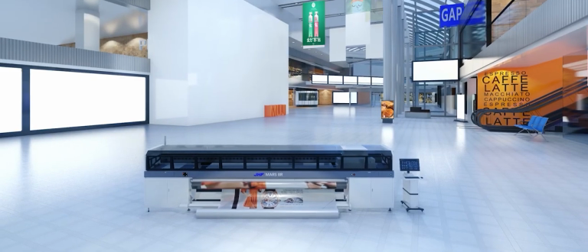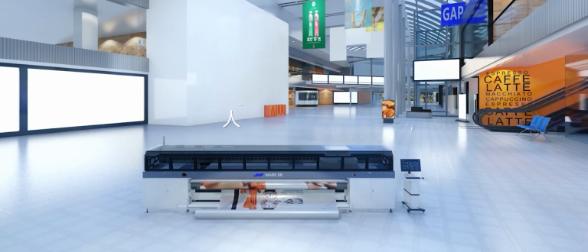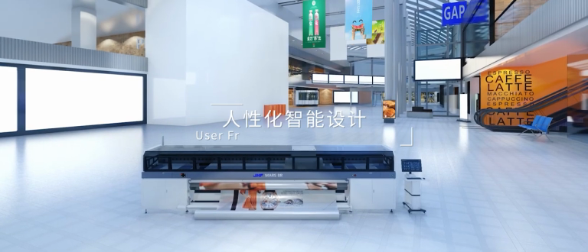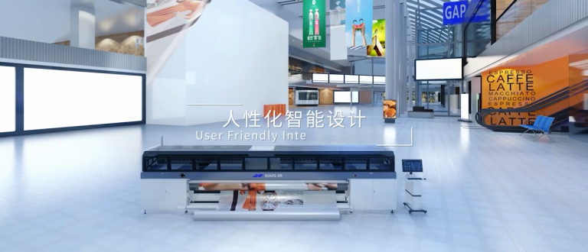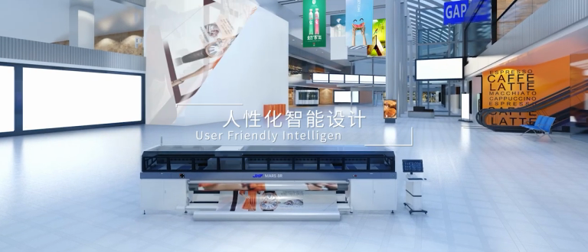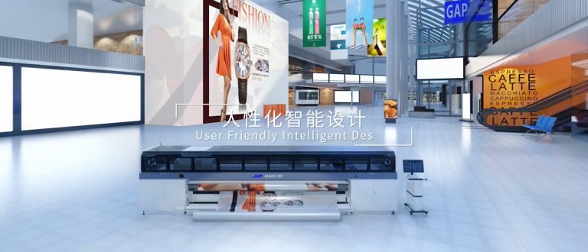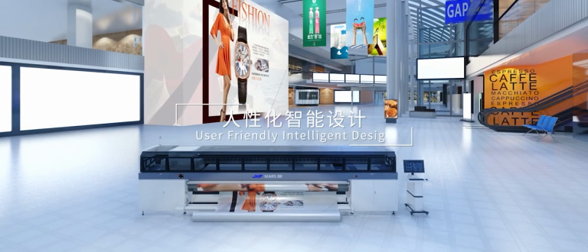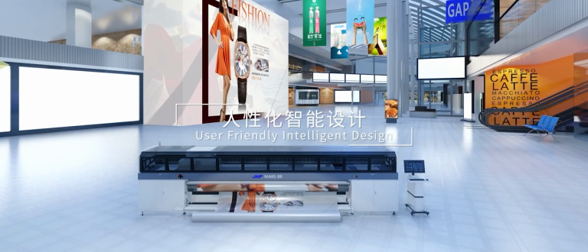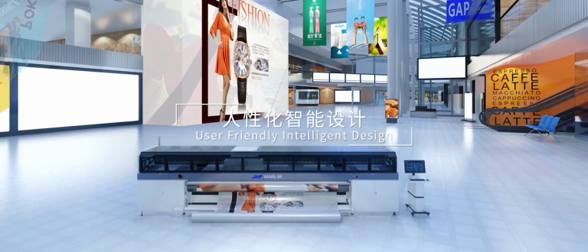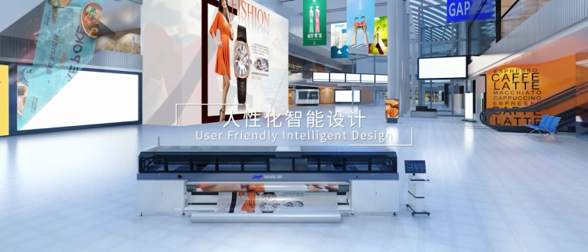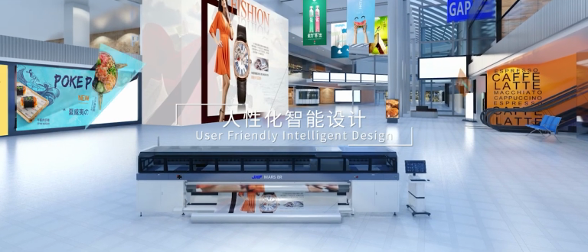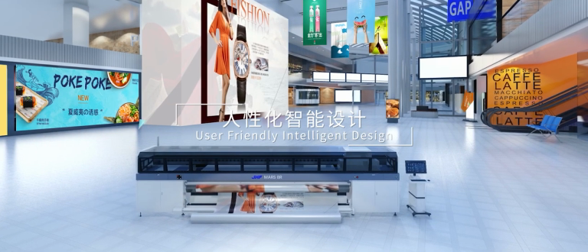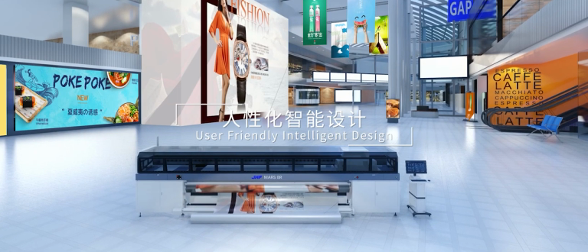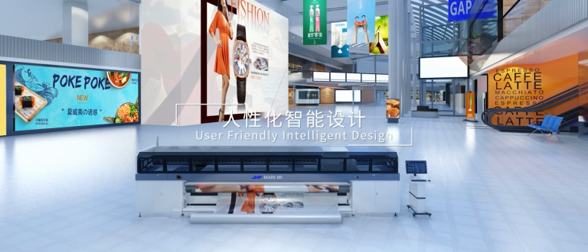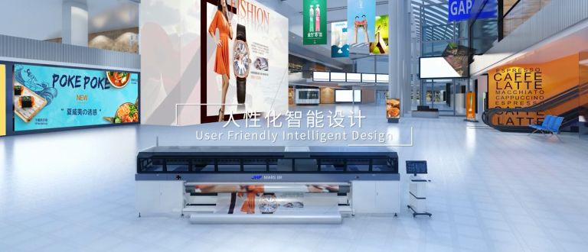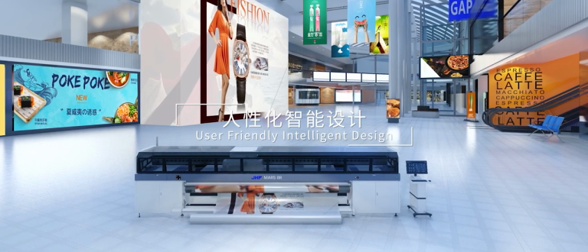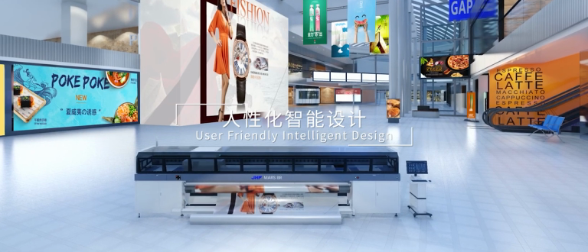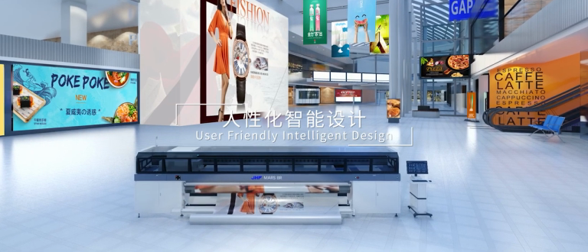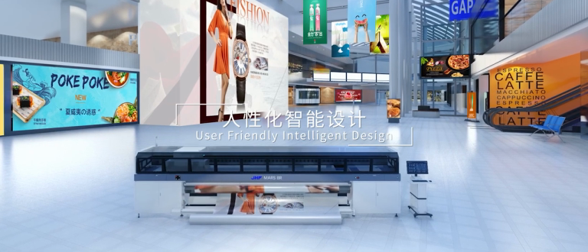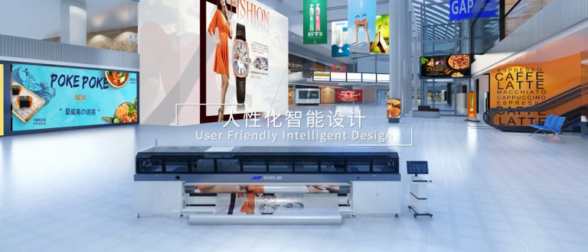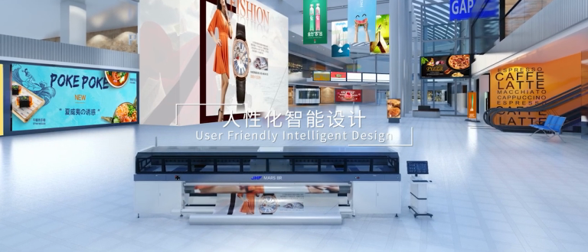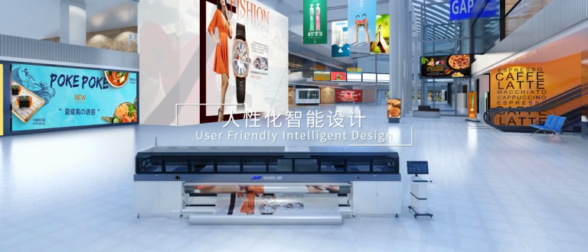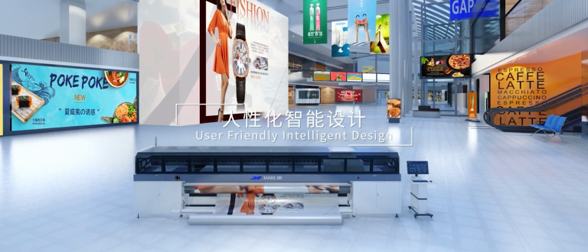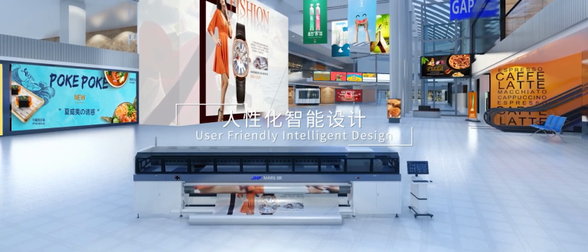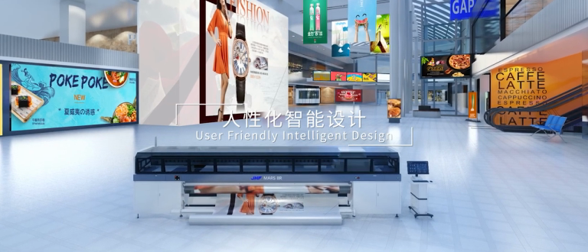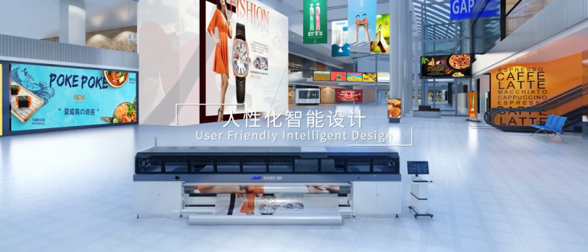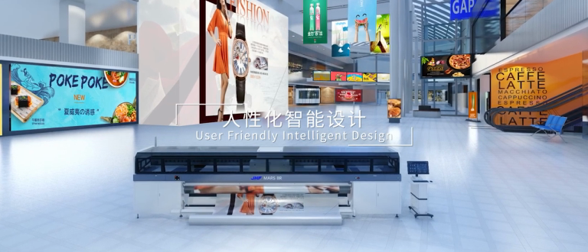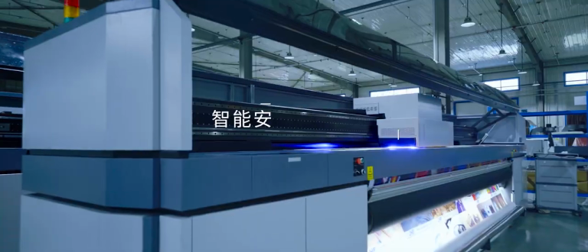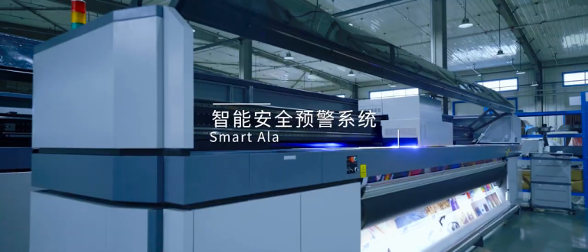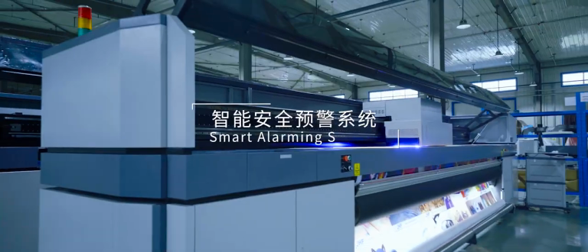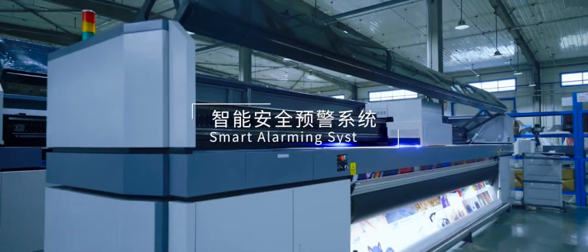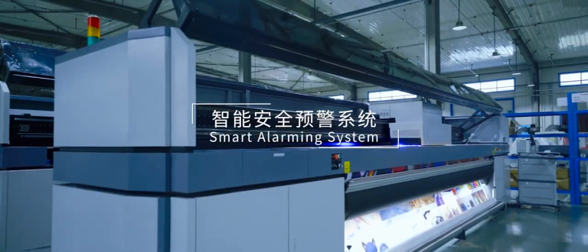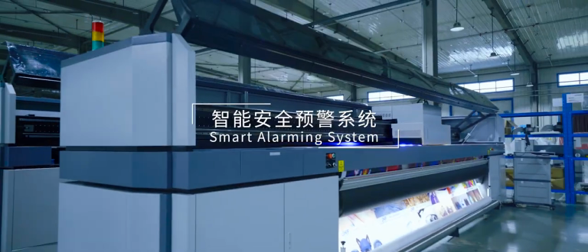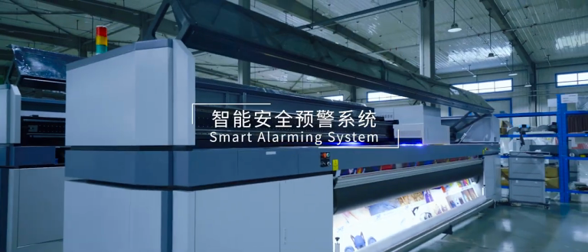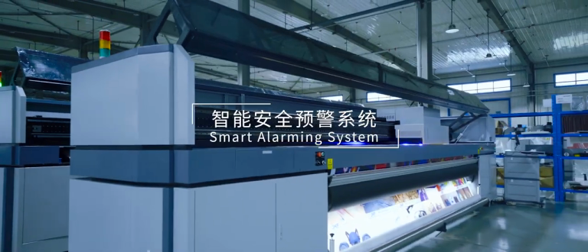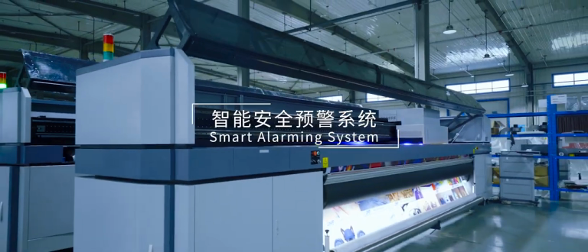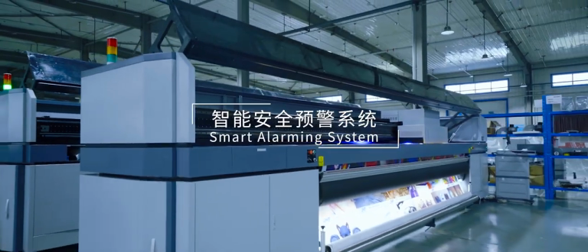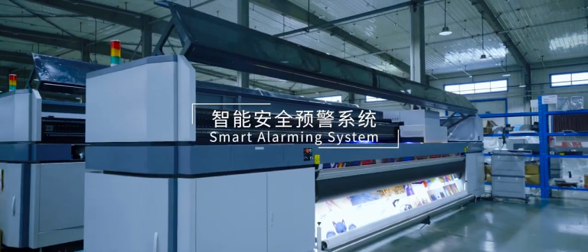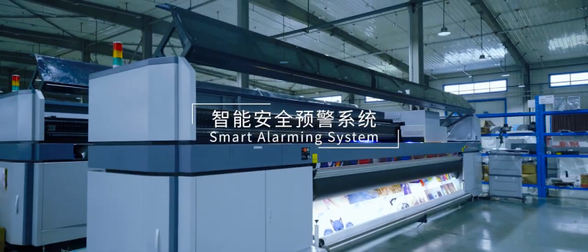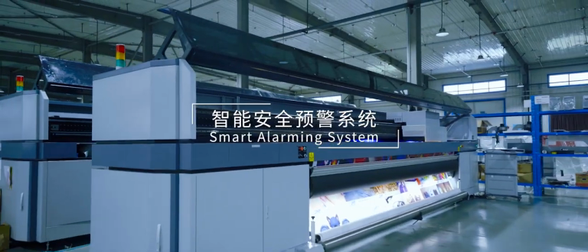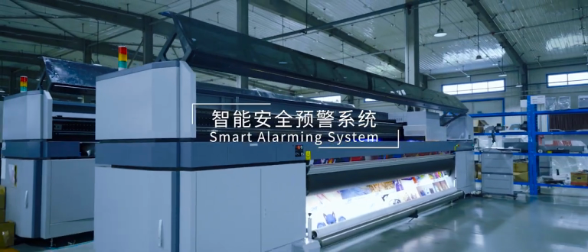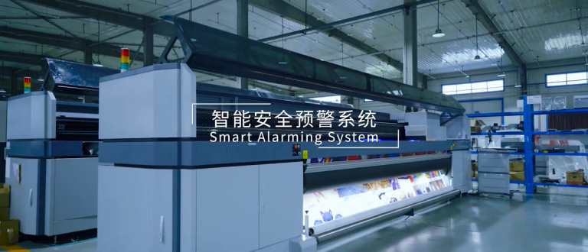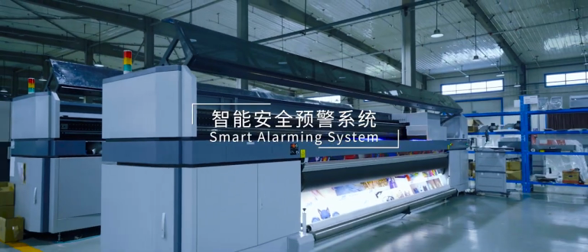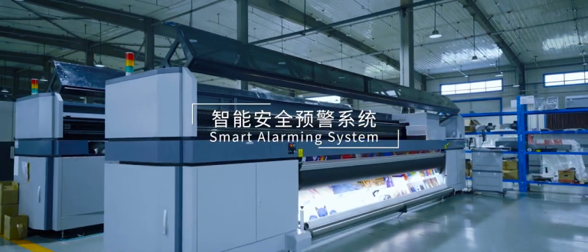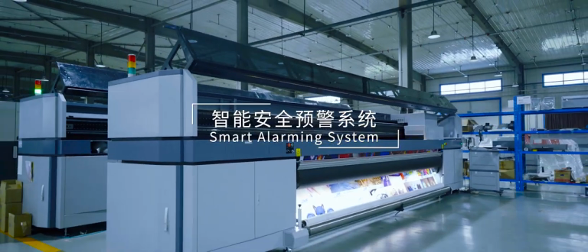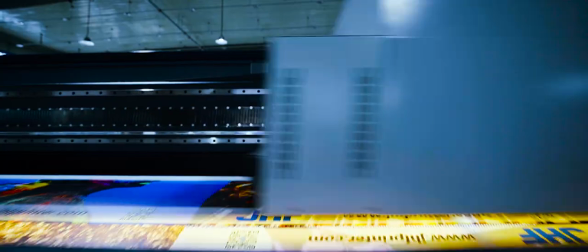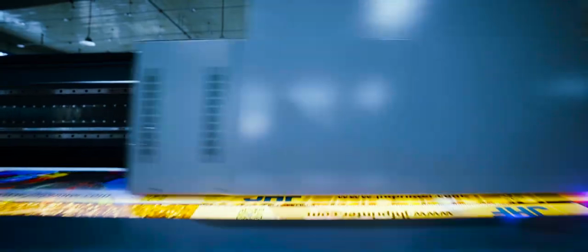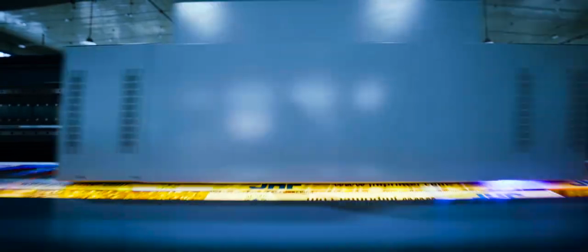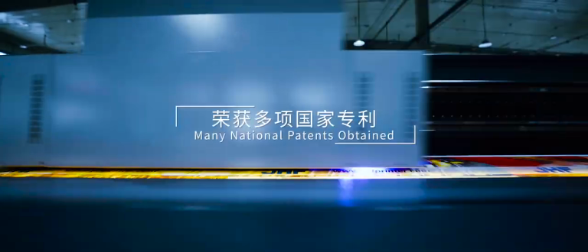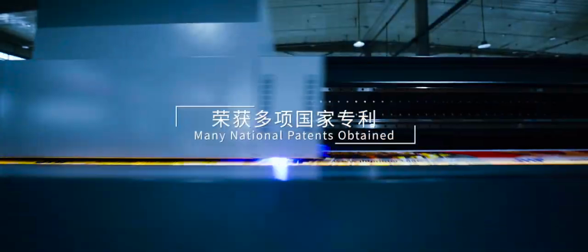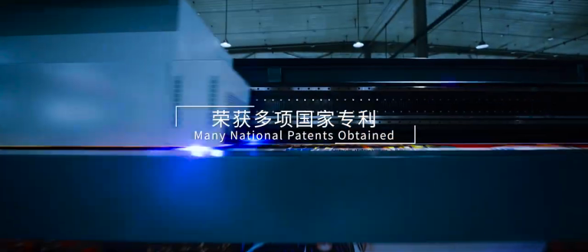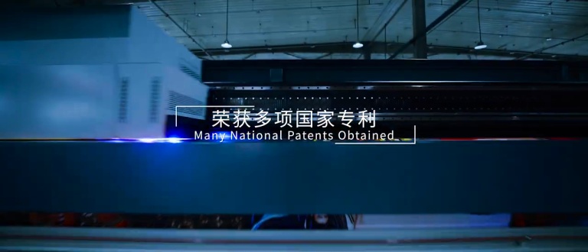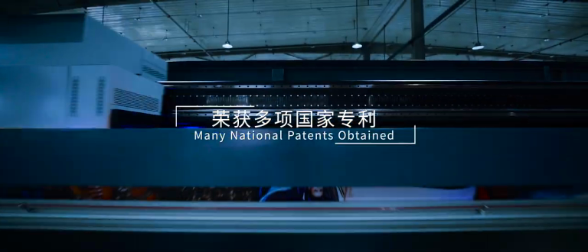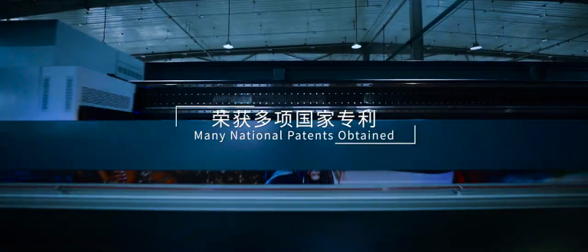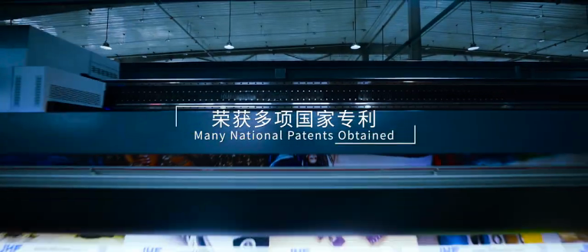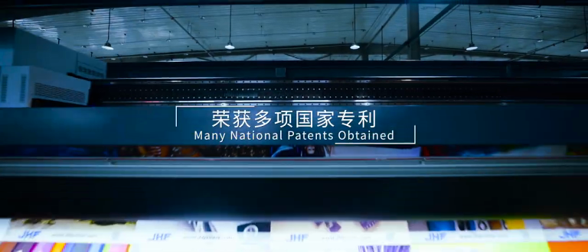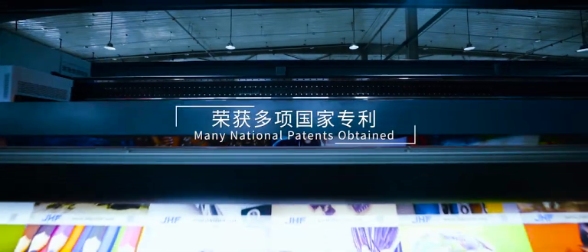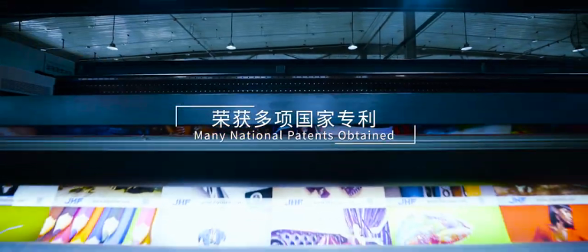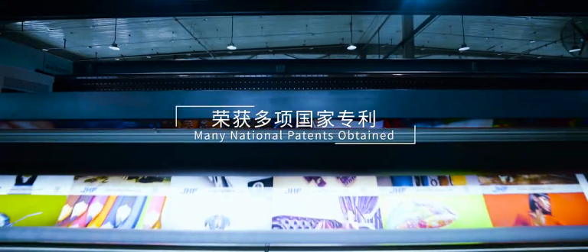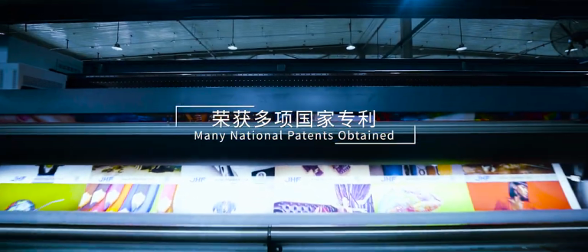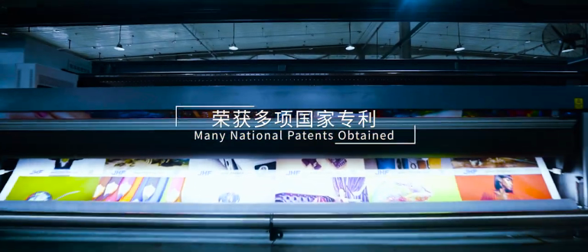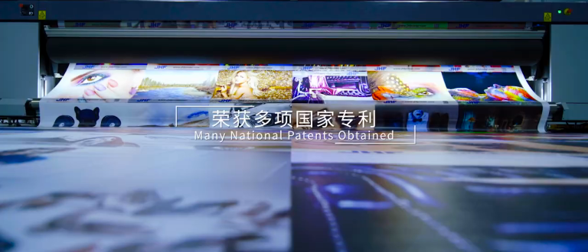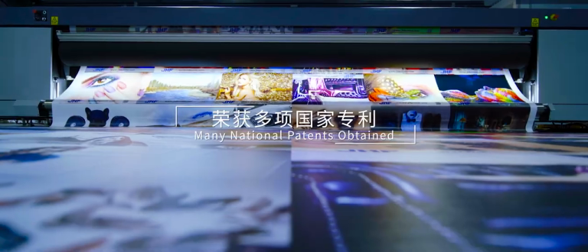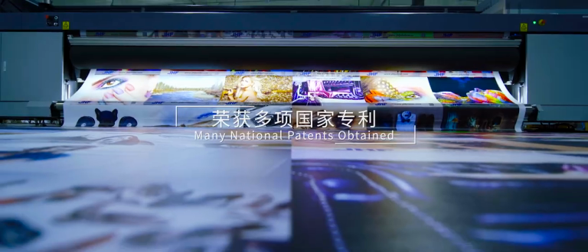User Friendly Intelligent Design with a Smart Alarming System. Many National Patents Obtained.